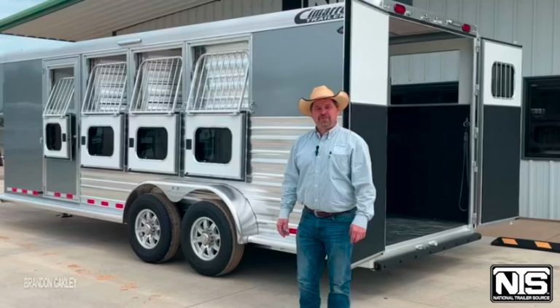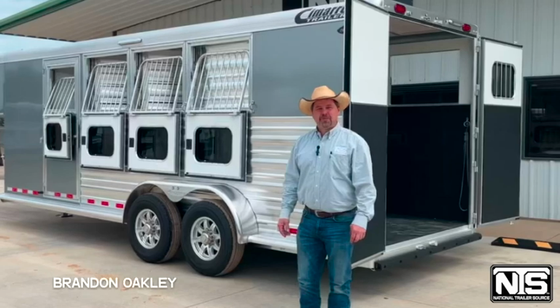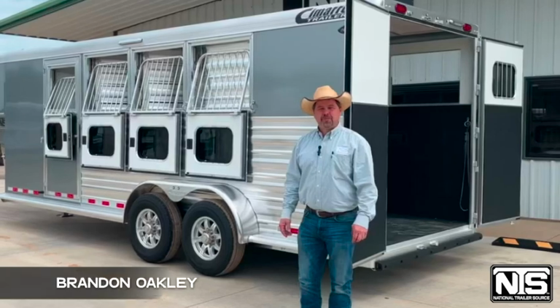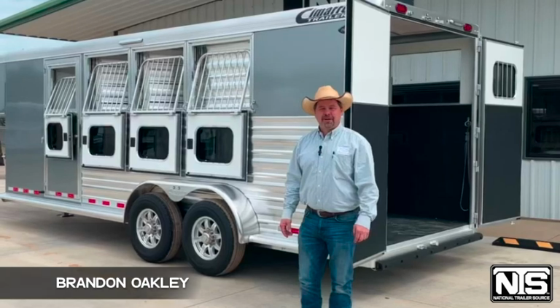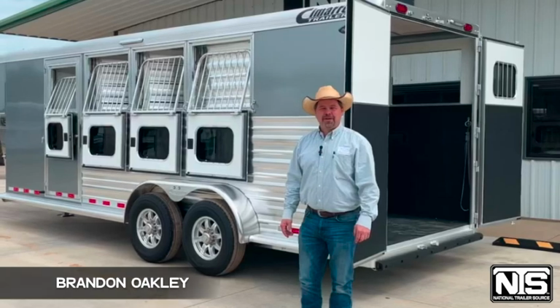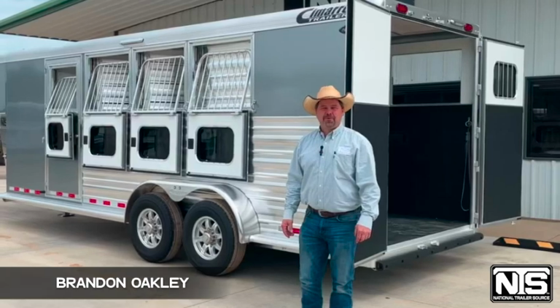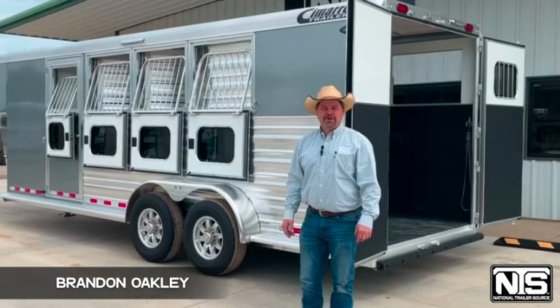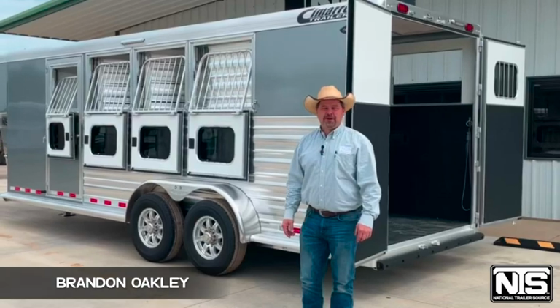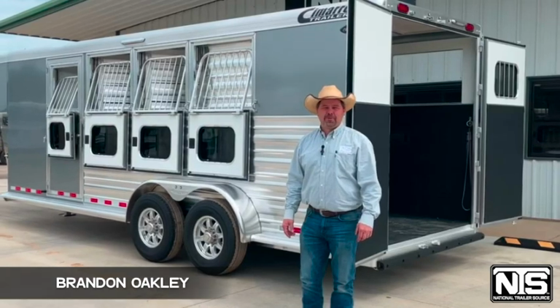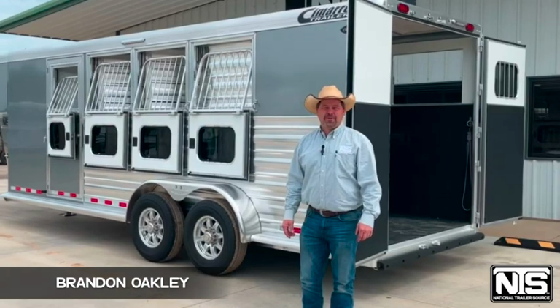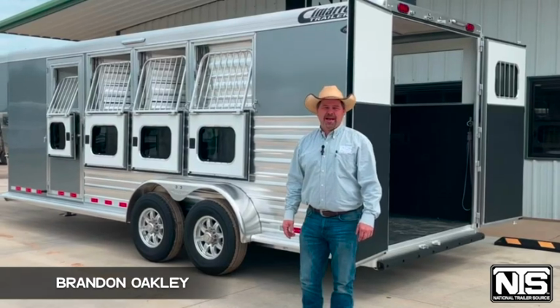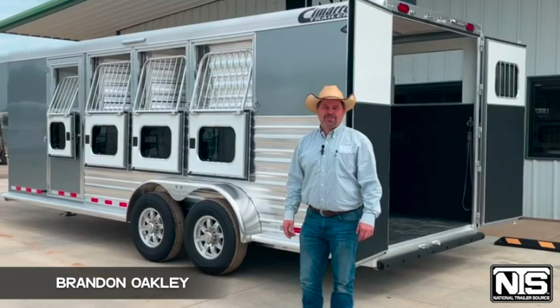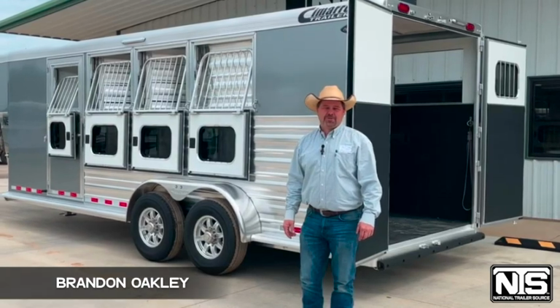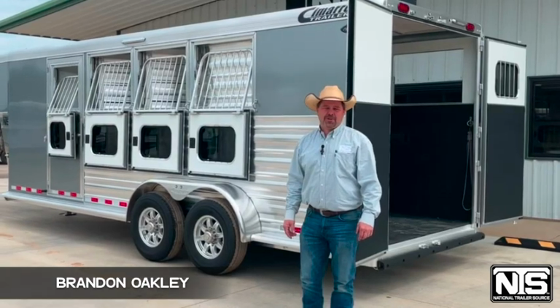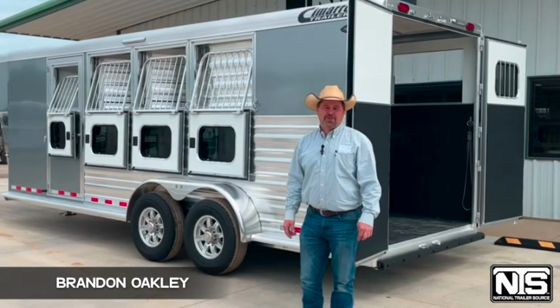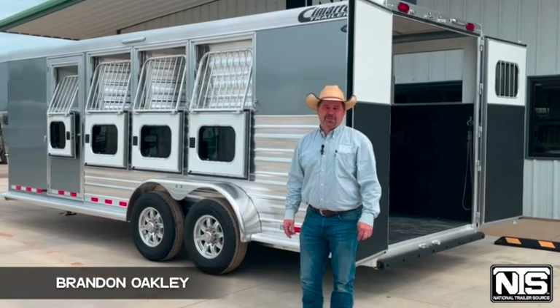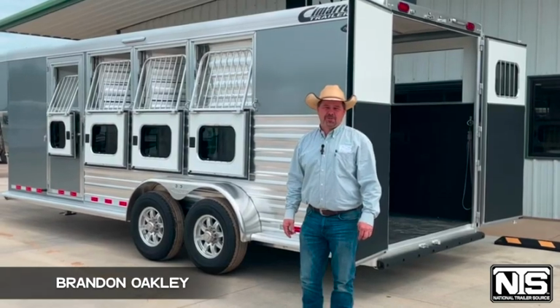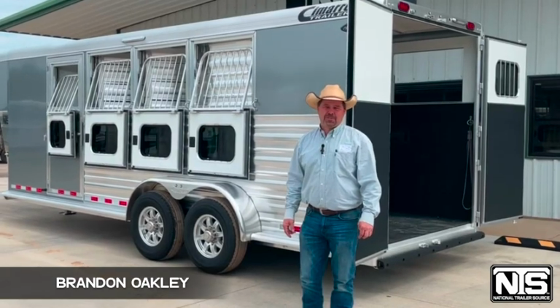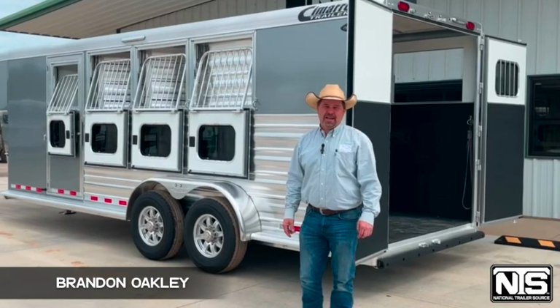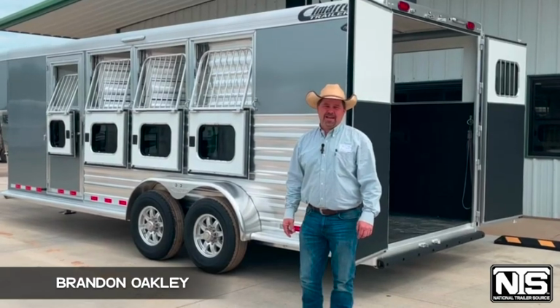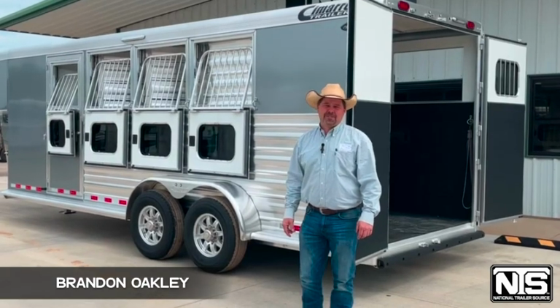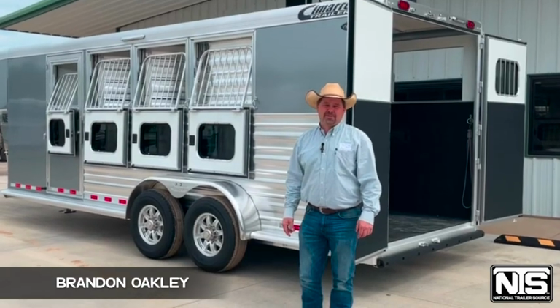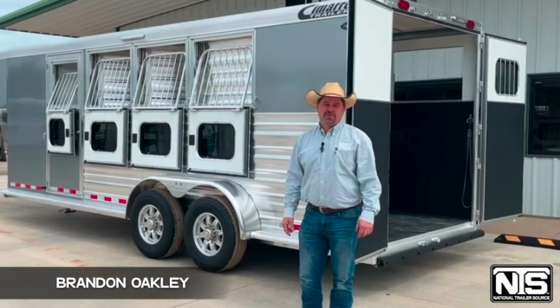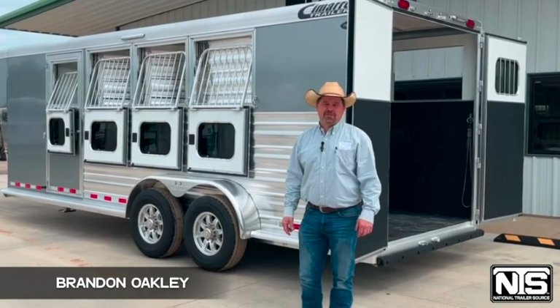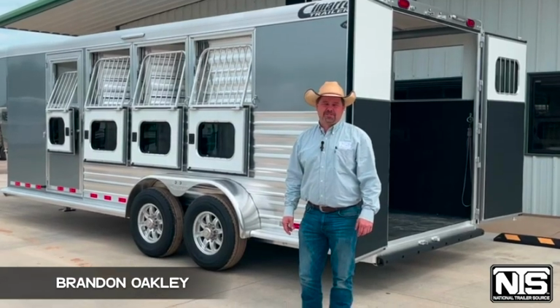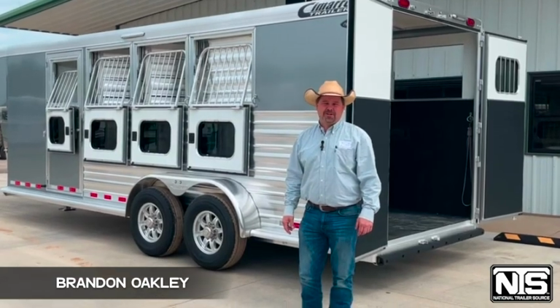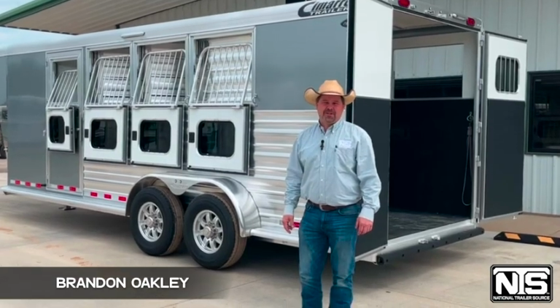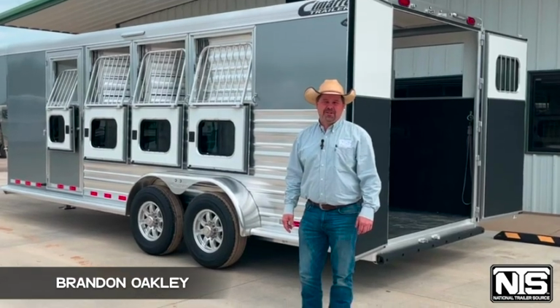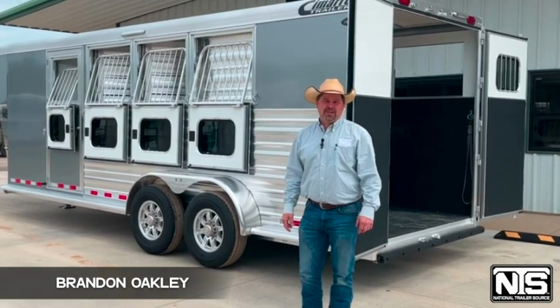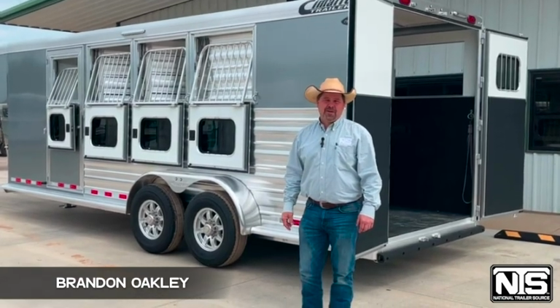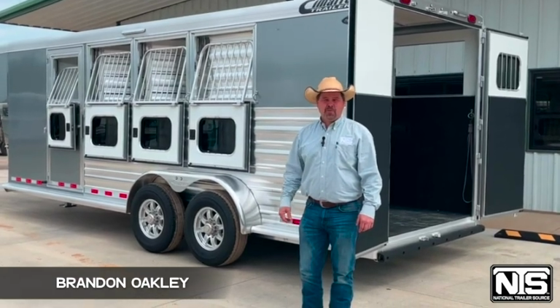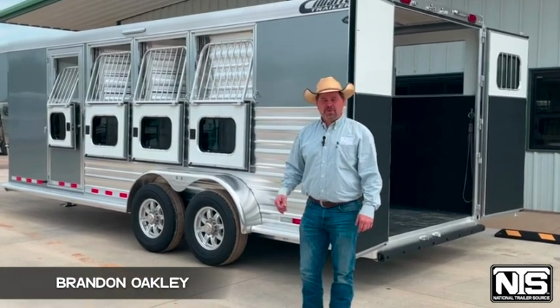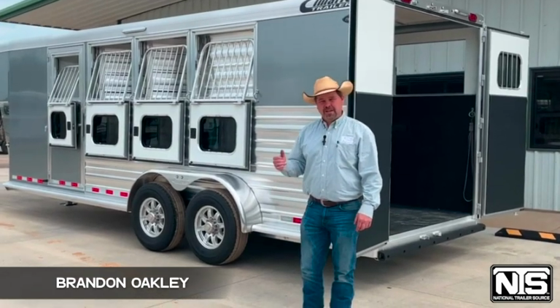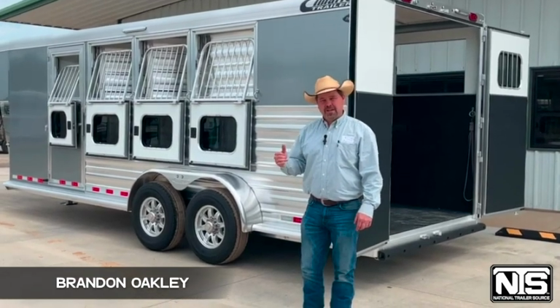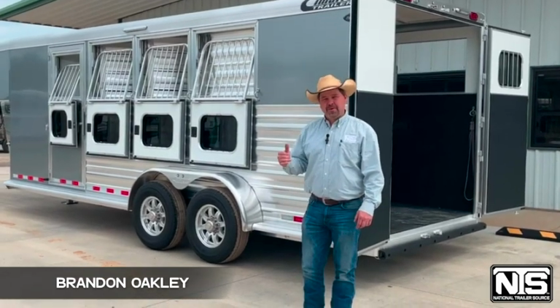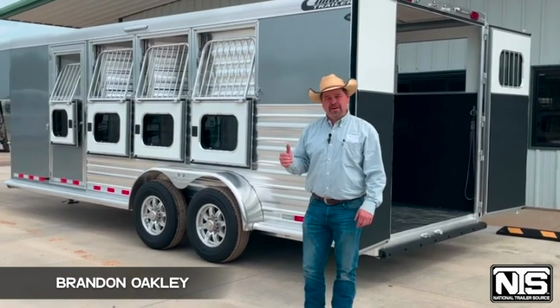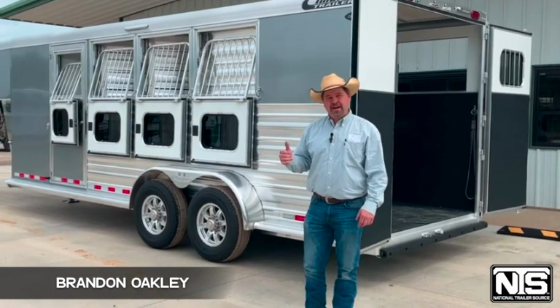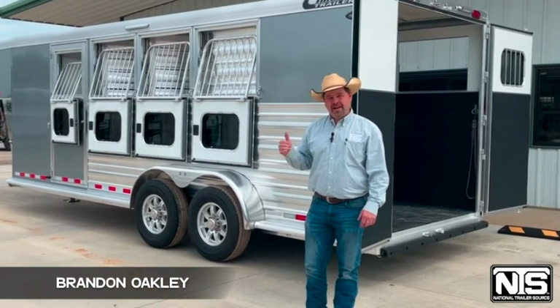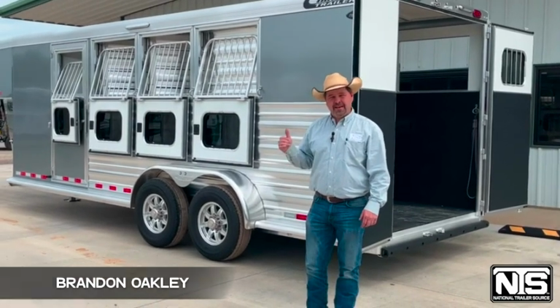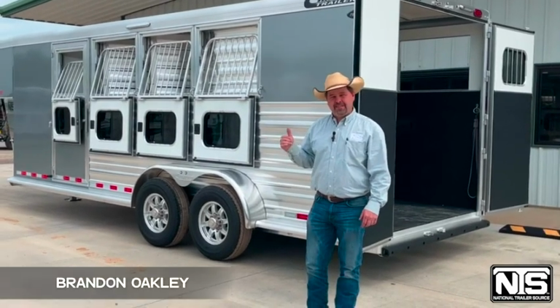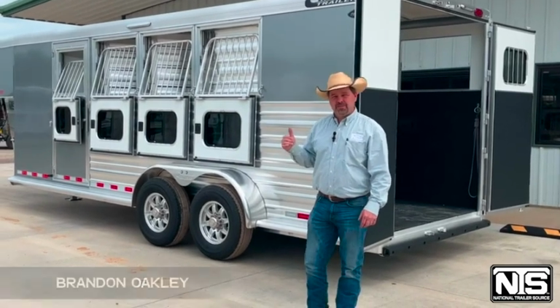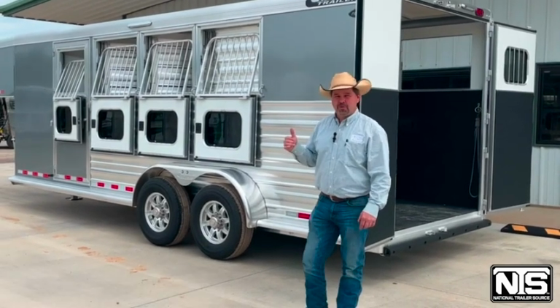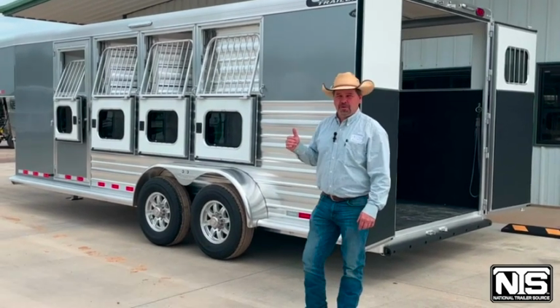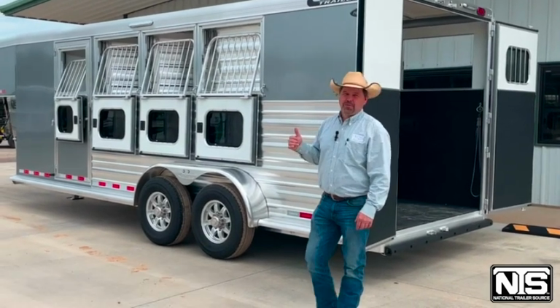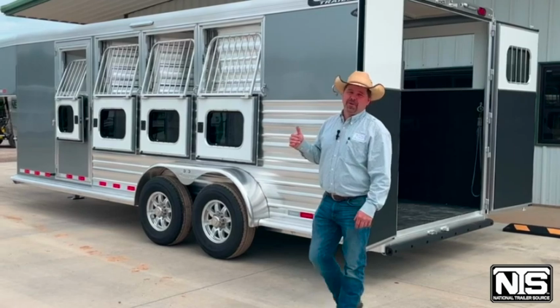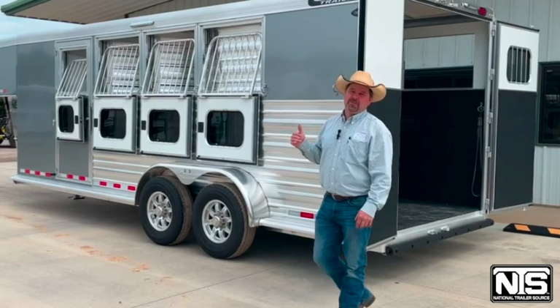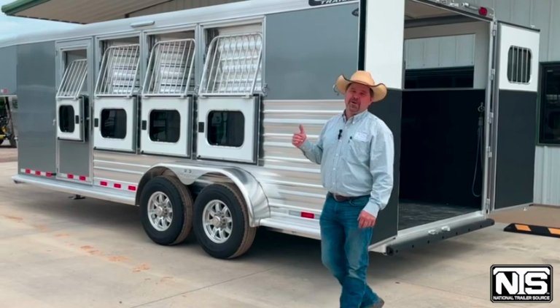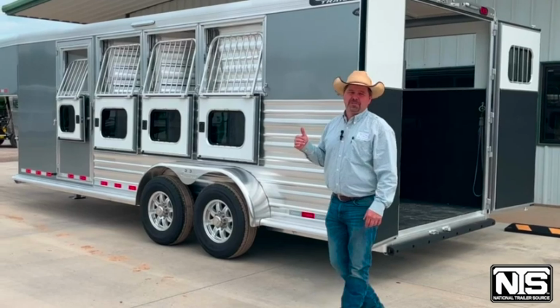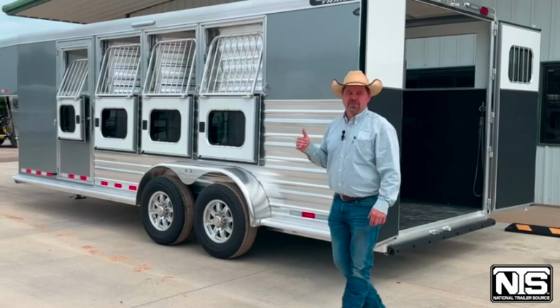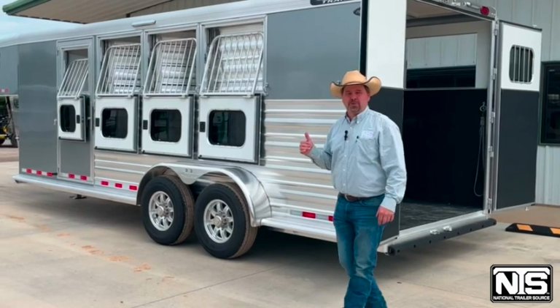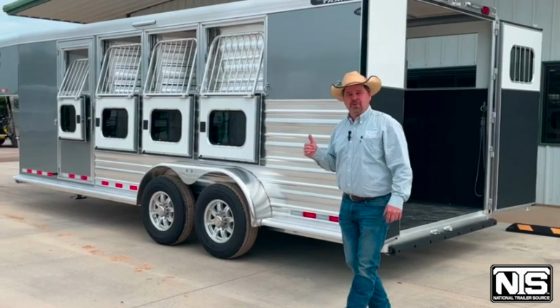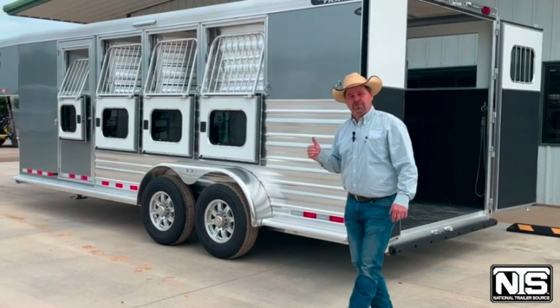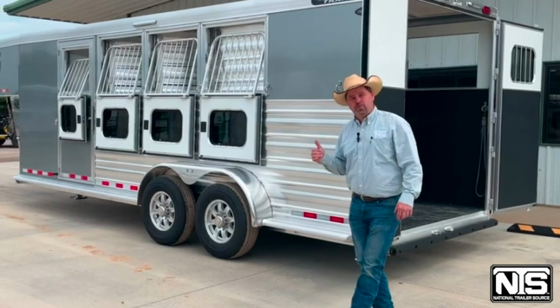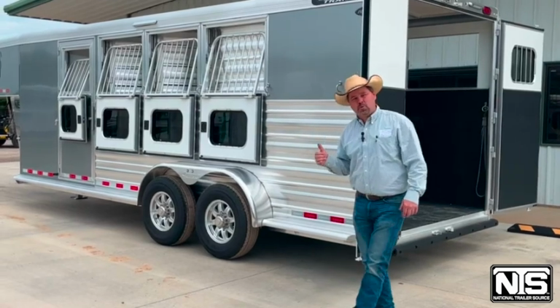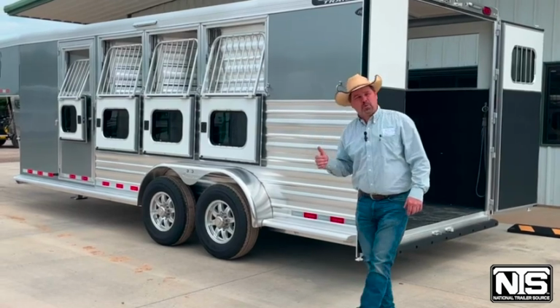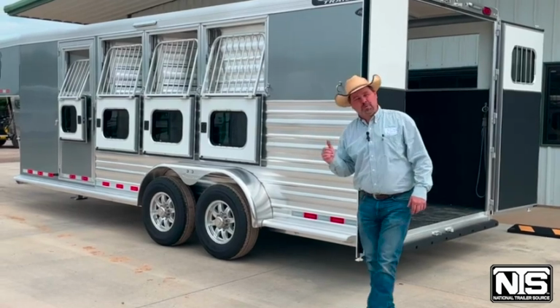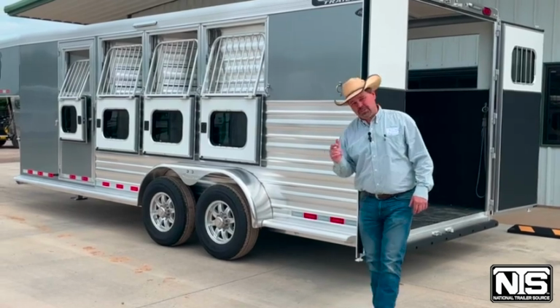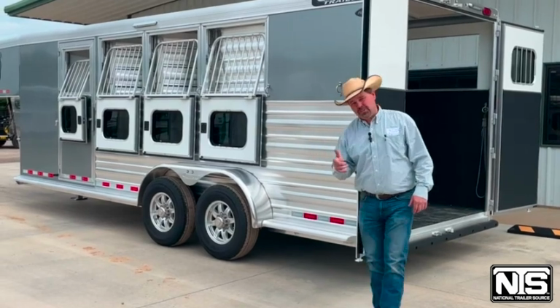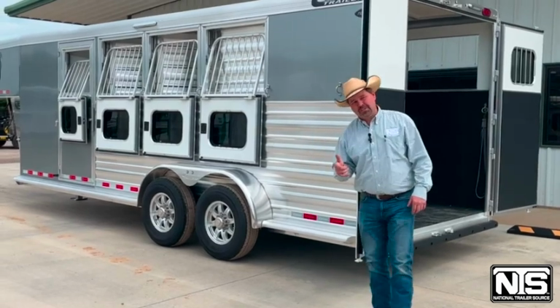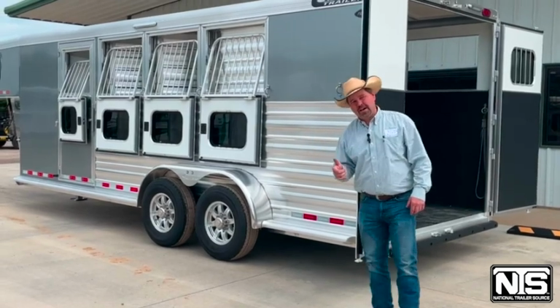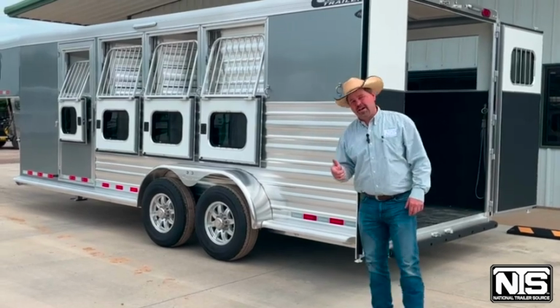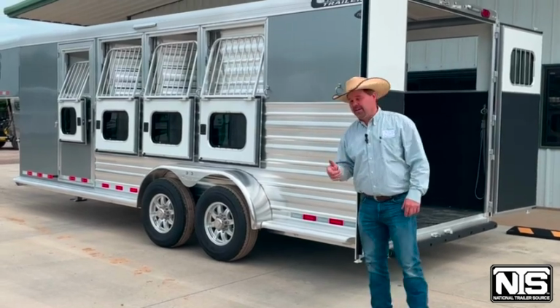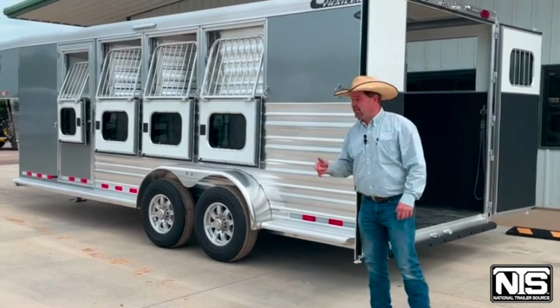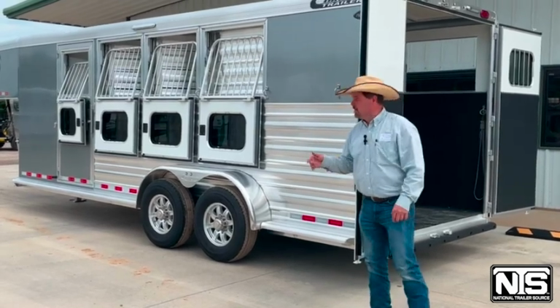Hey folks, Brandon Oakley here with National Trailer Source in Atkins, Arkansas. I want to take a minute and highlight this 2023 model Cimarron 4-horse. We just got it in.